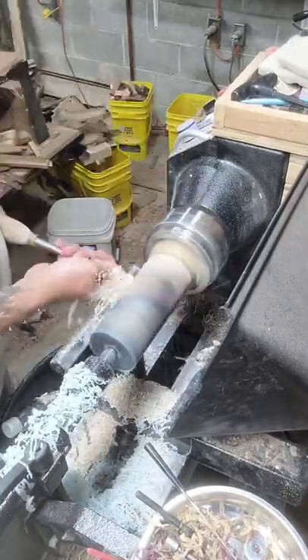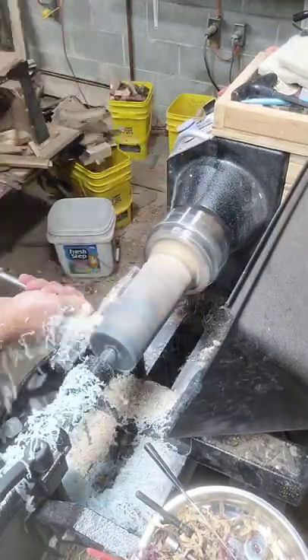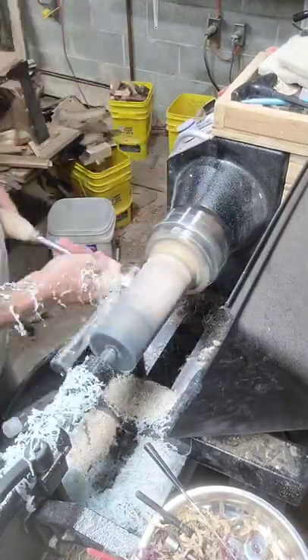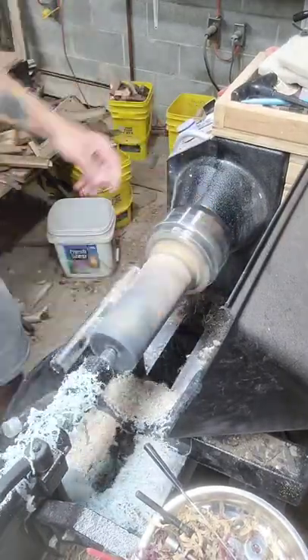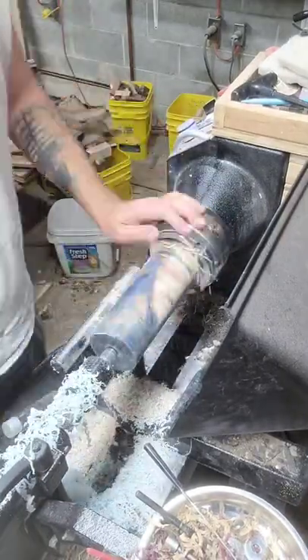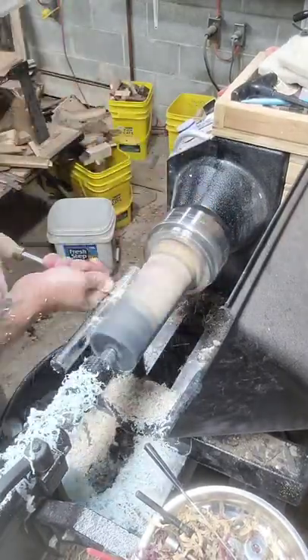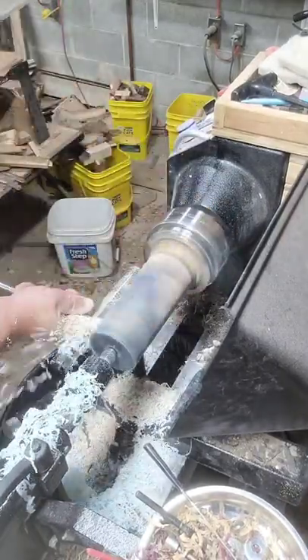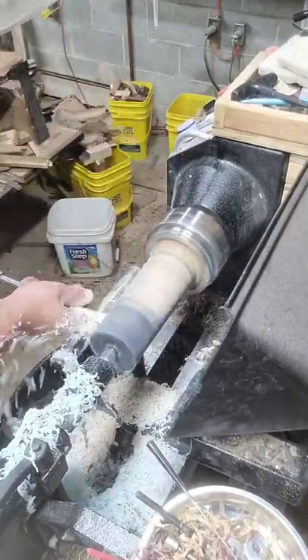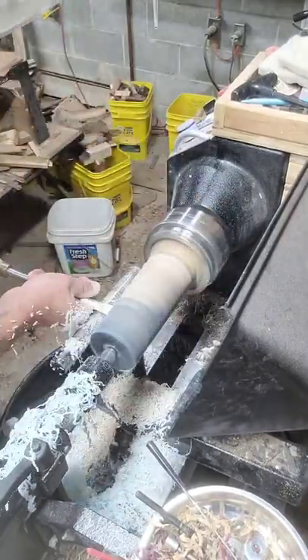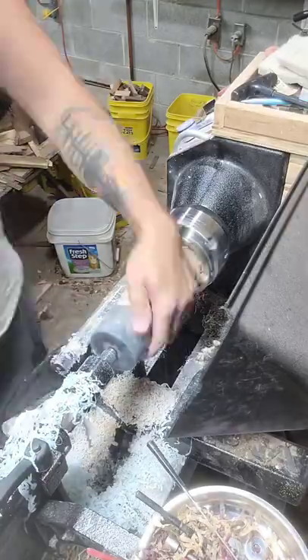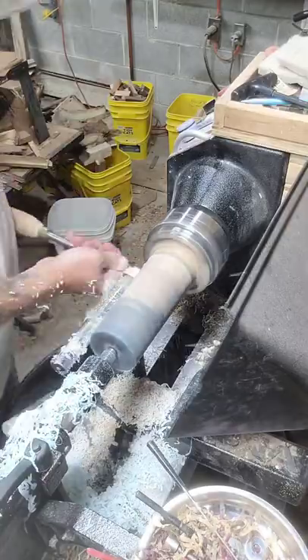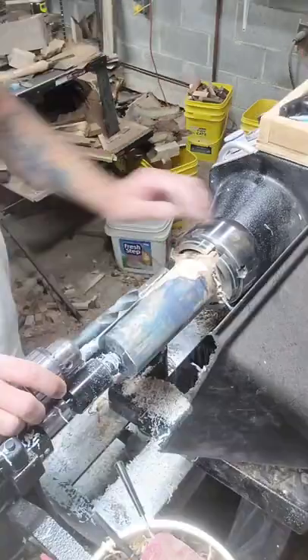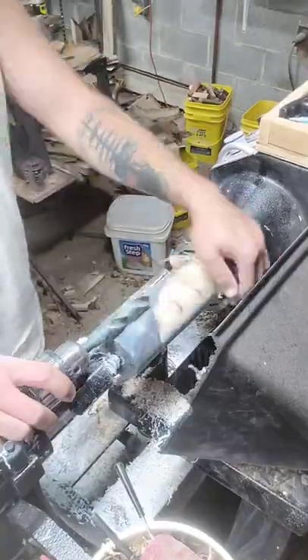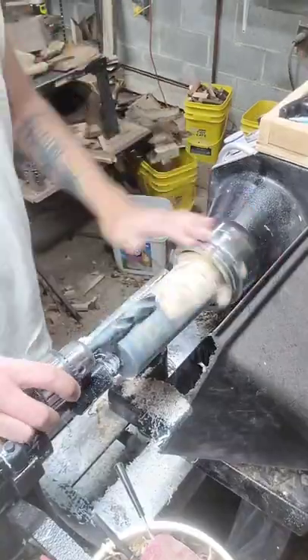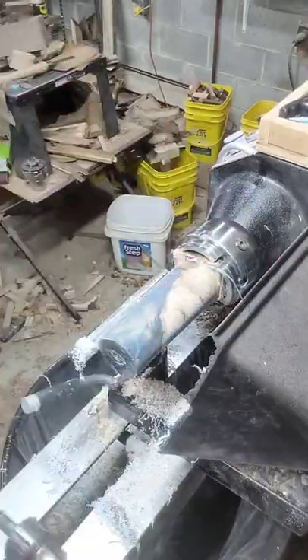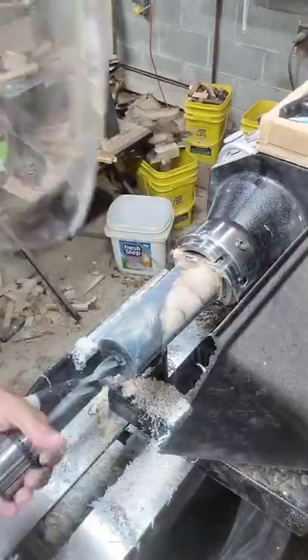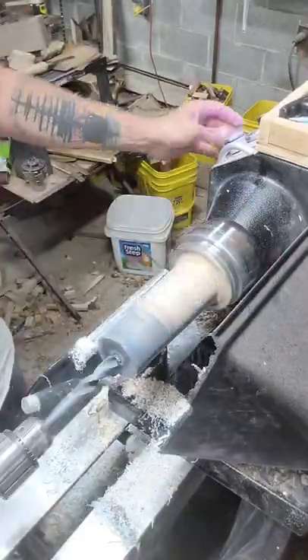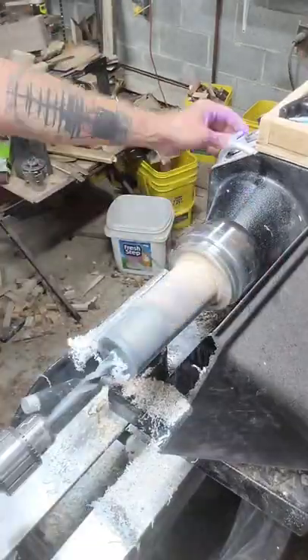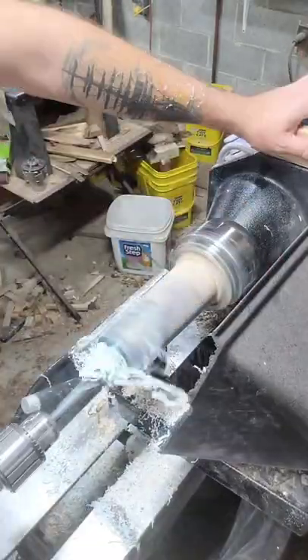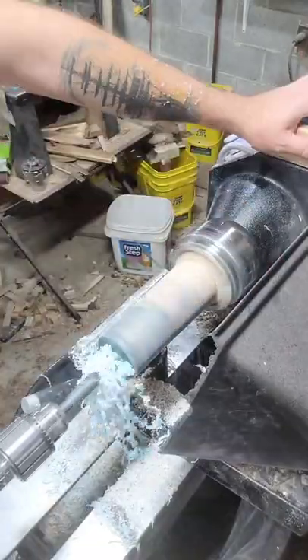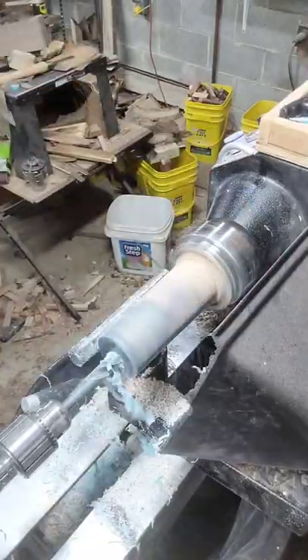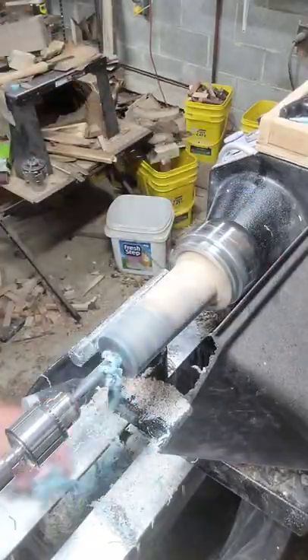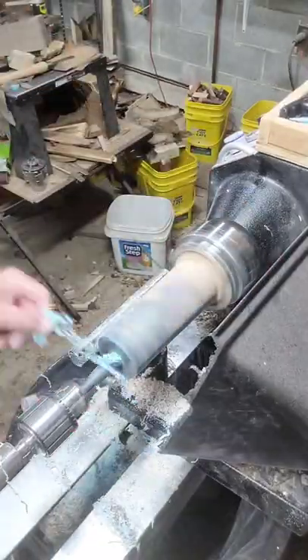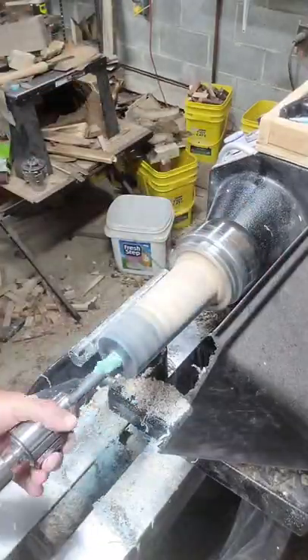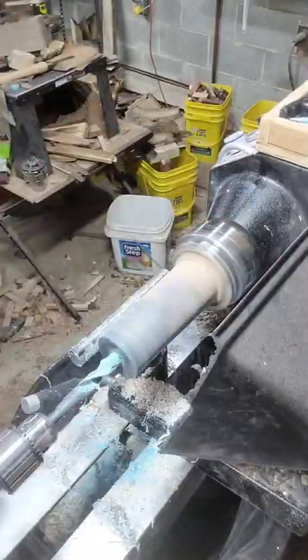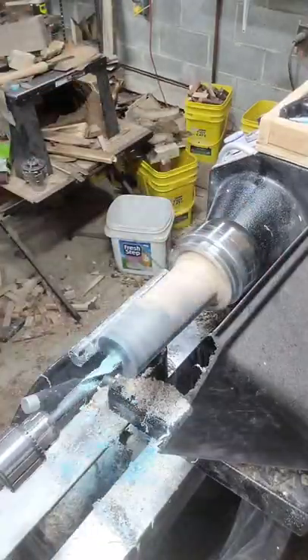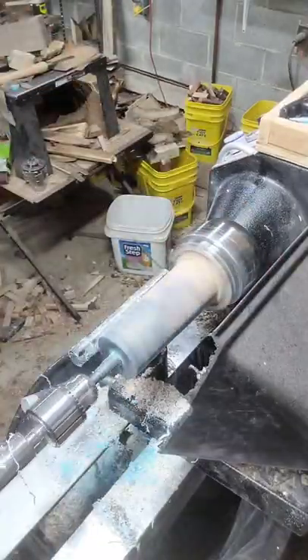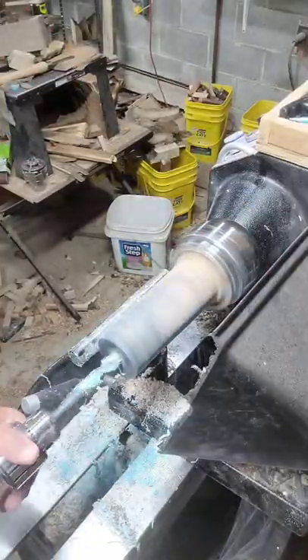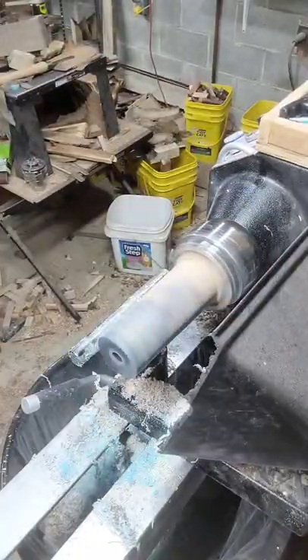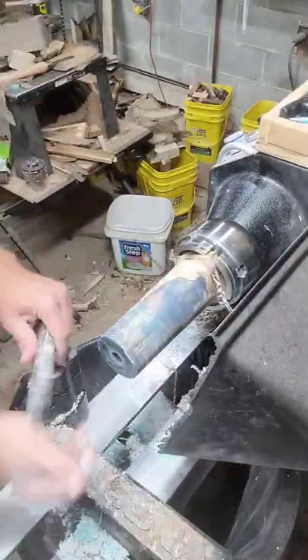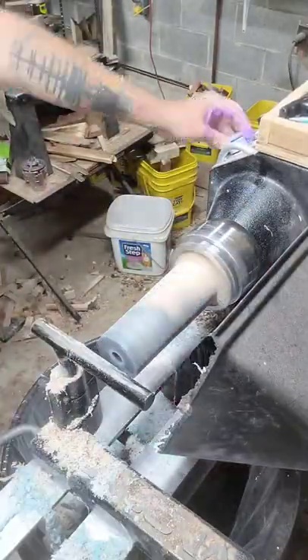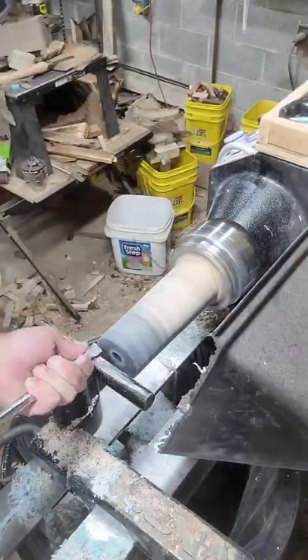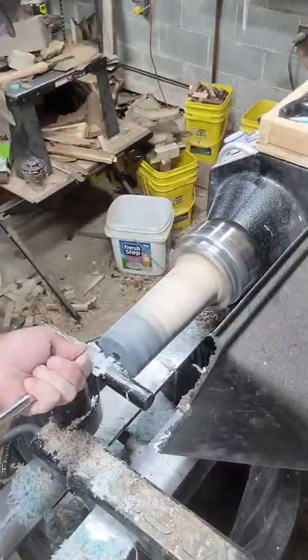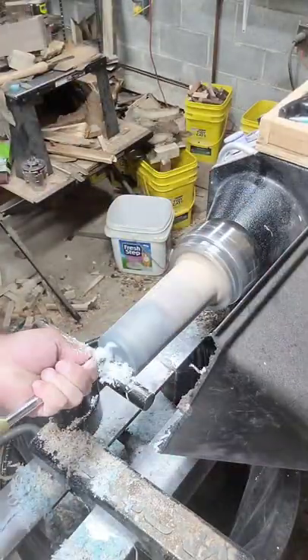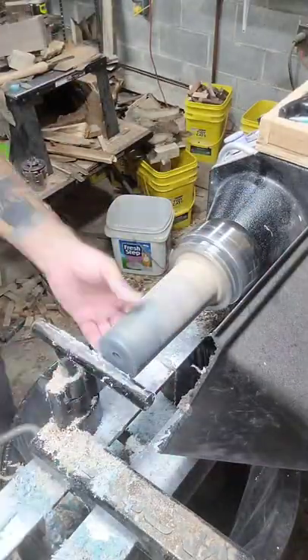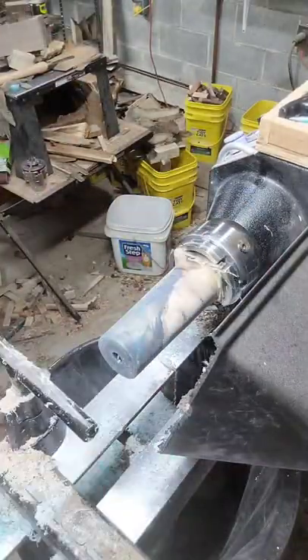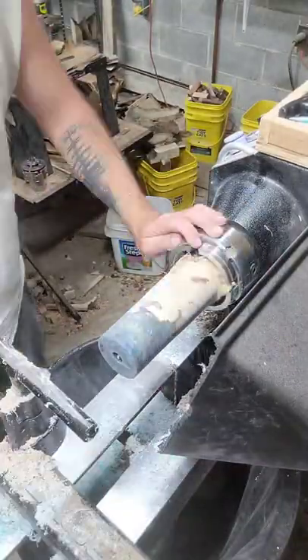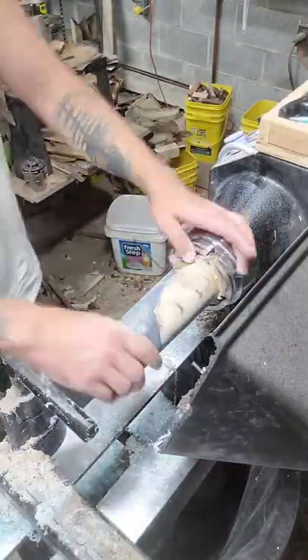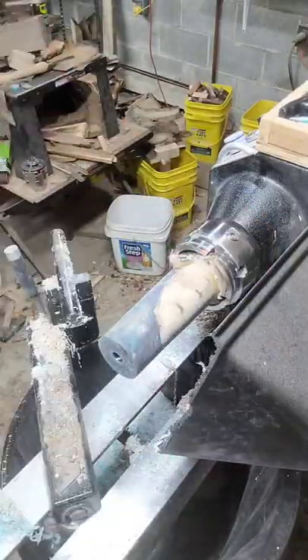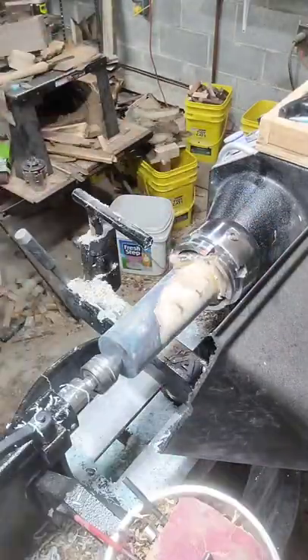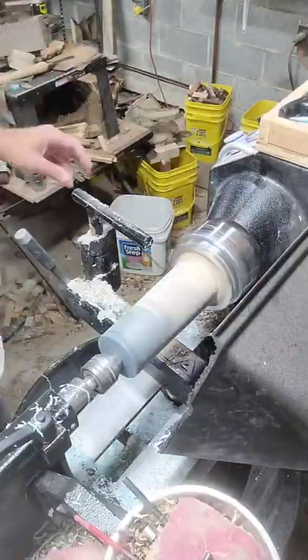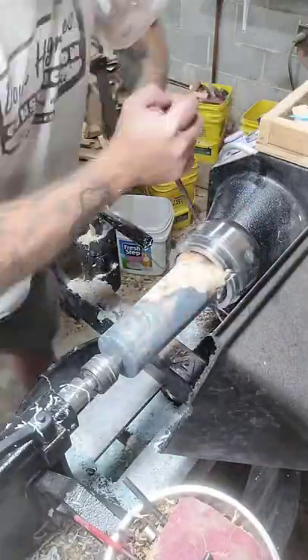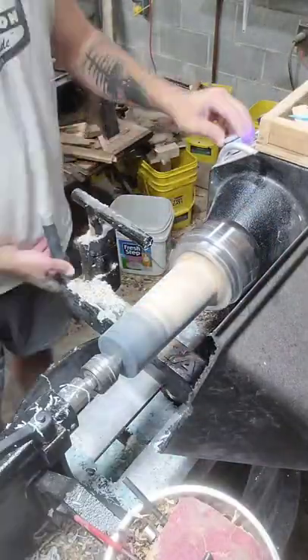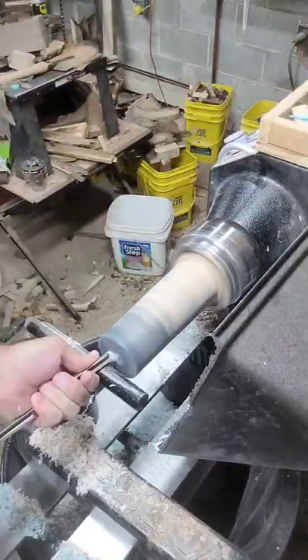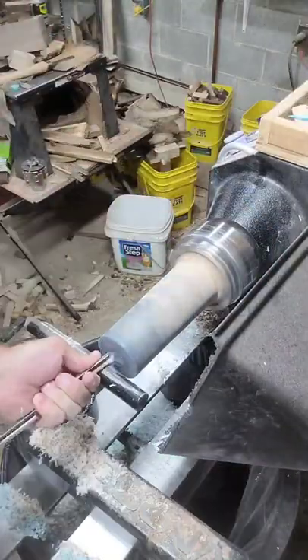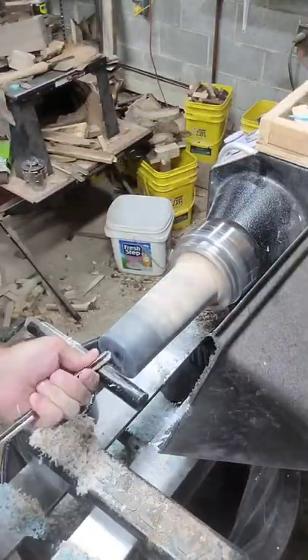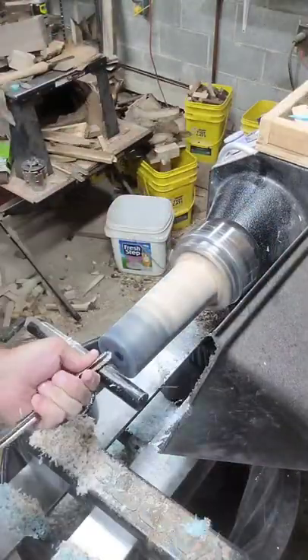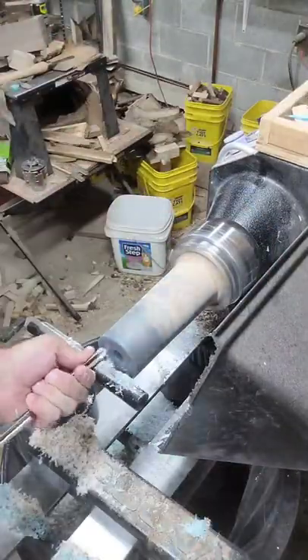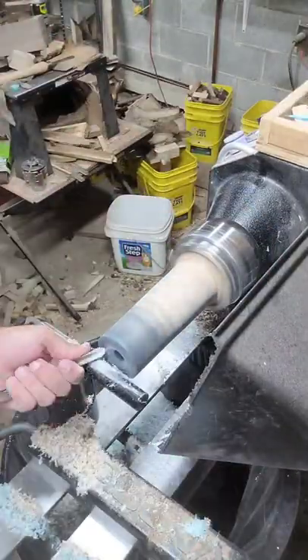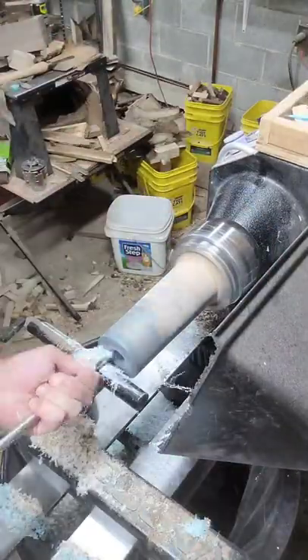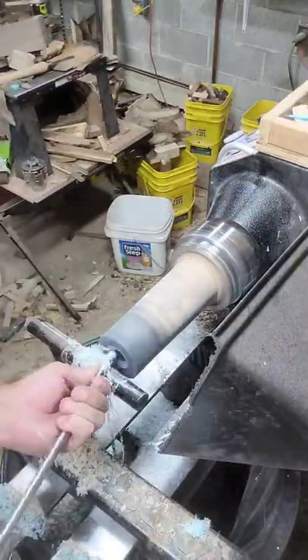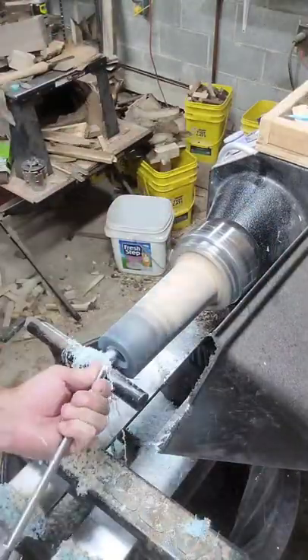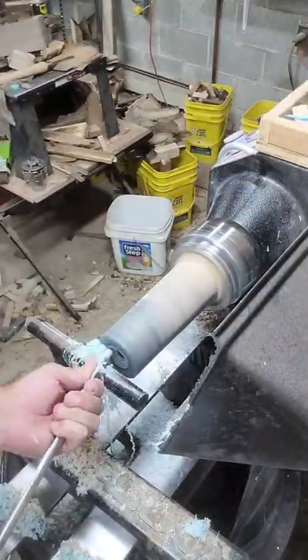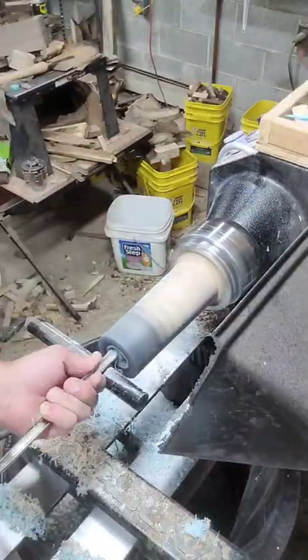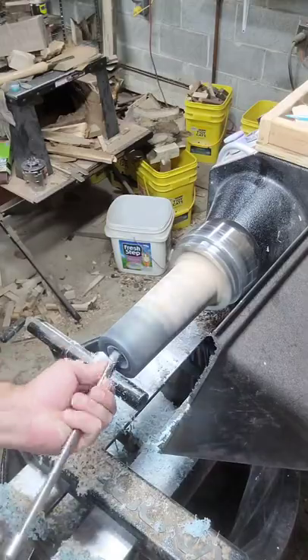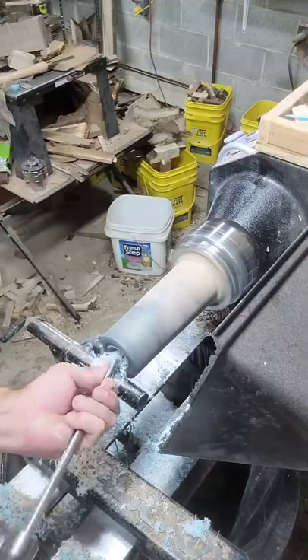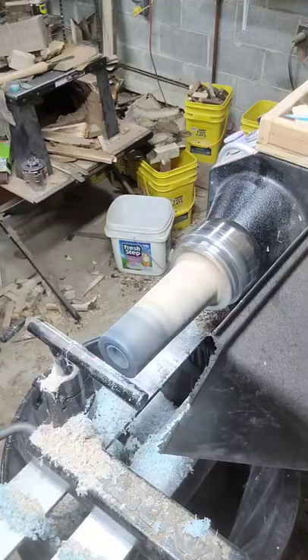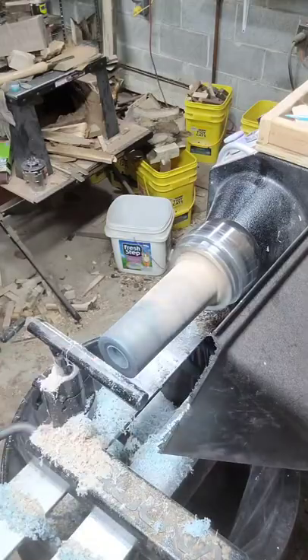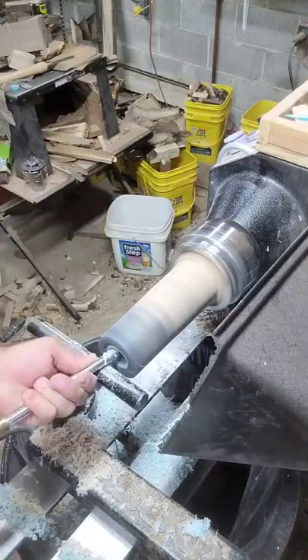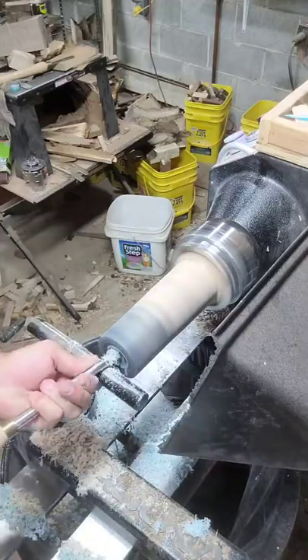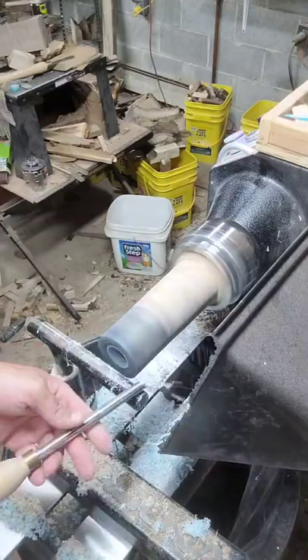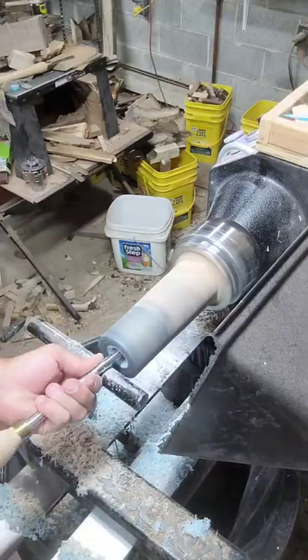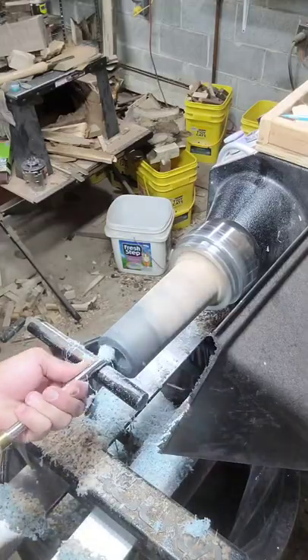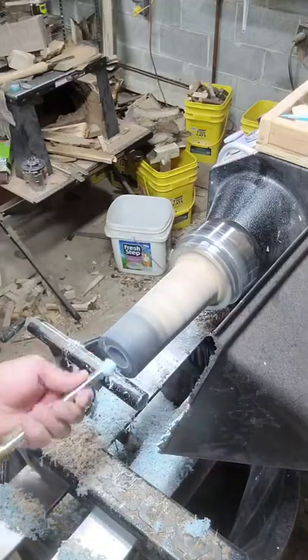It also forces the resin into all the little nooks and crannies. It's just great for Luma Light.